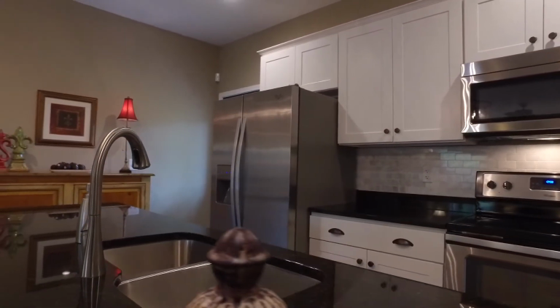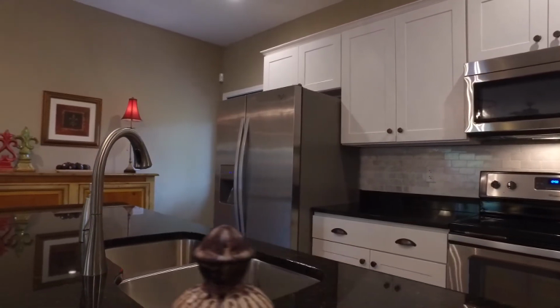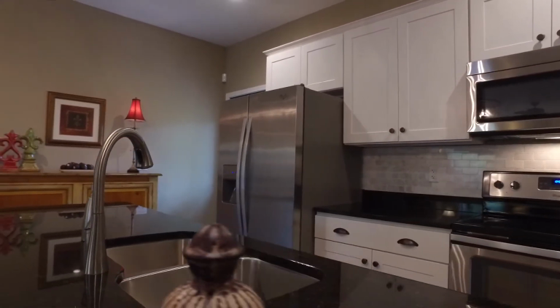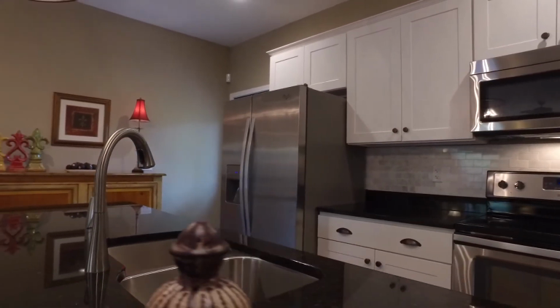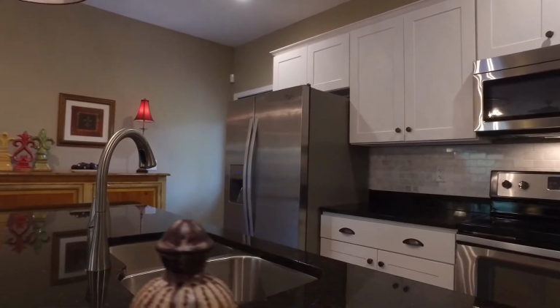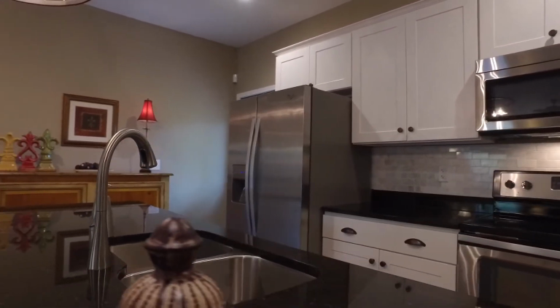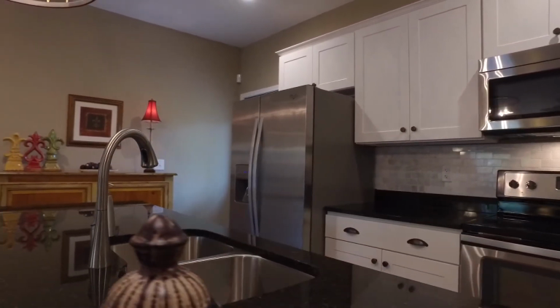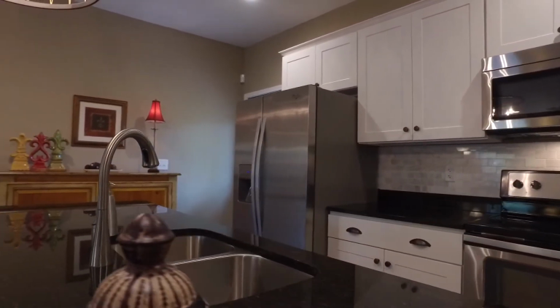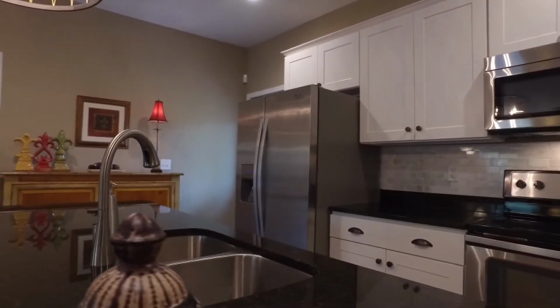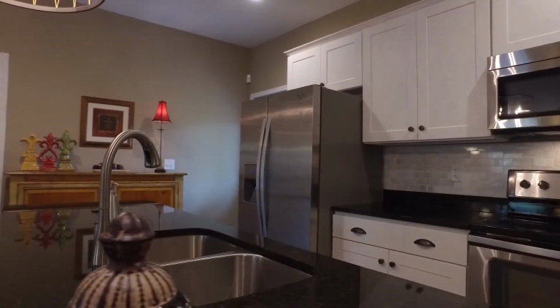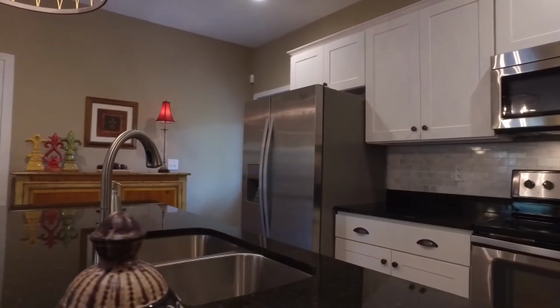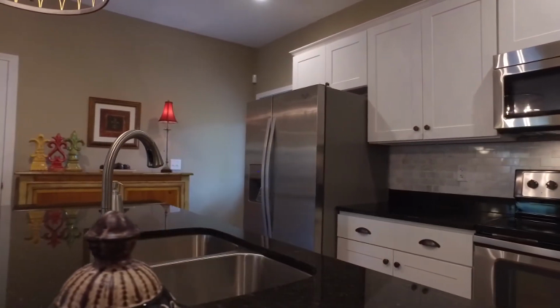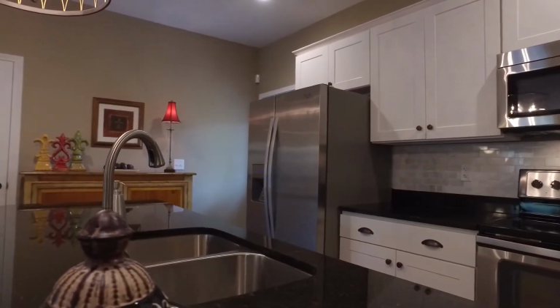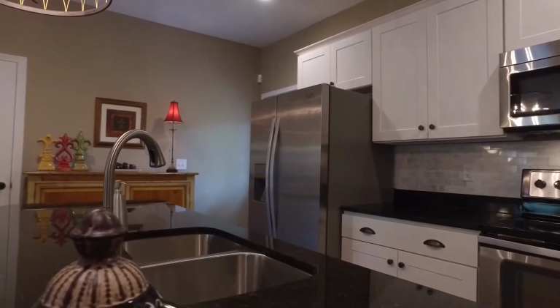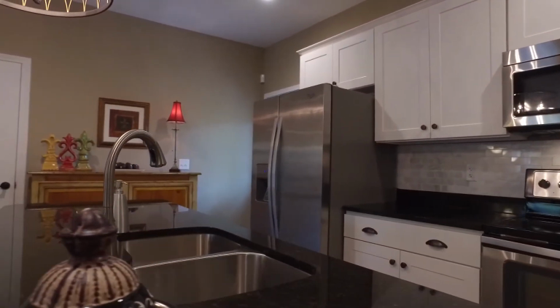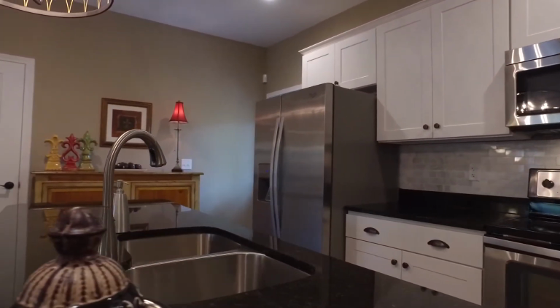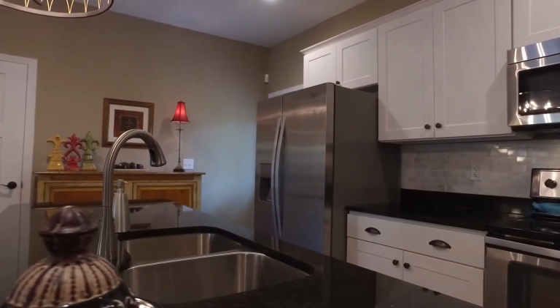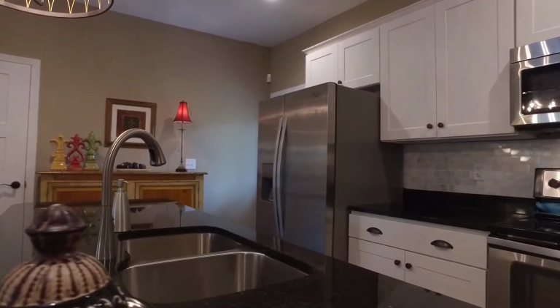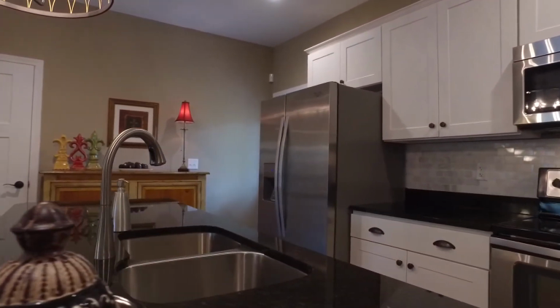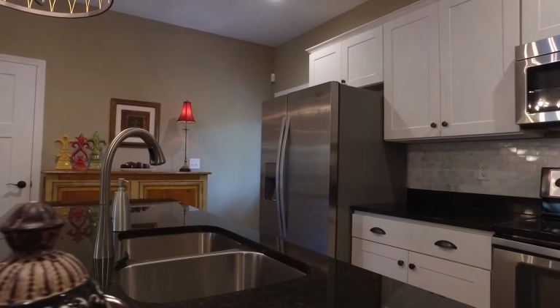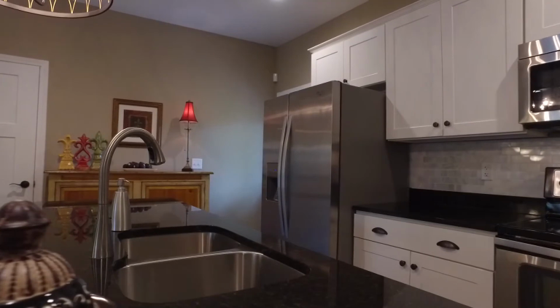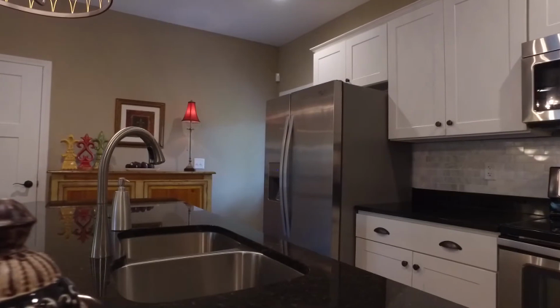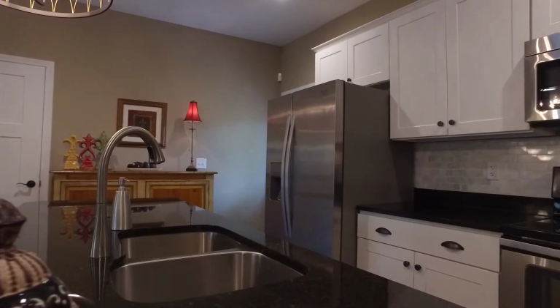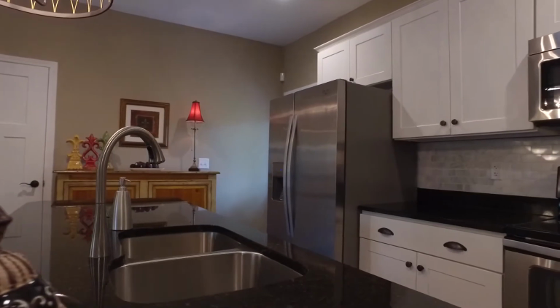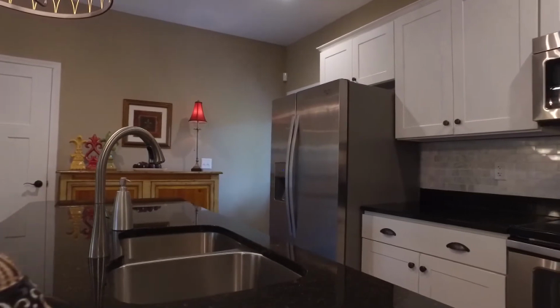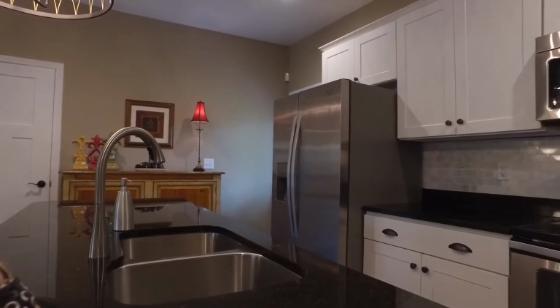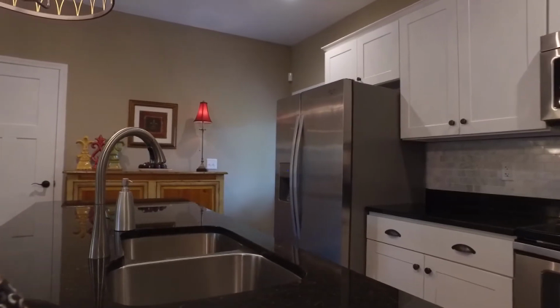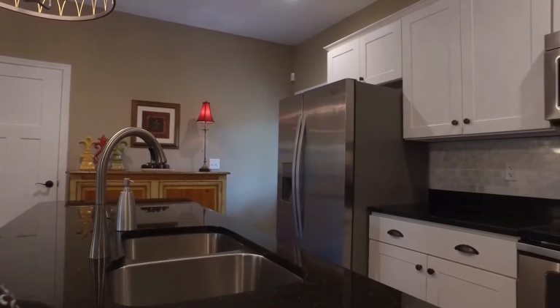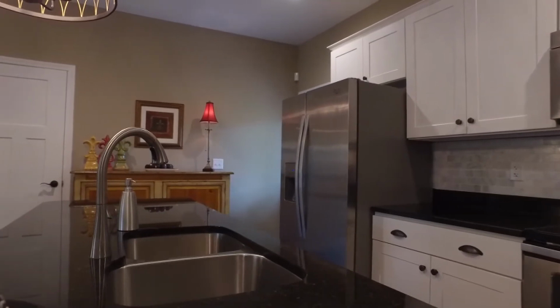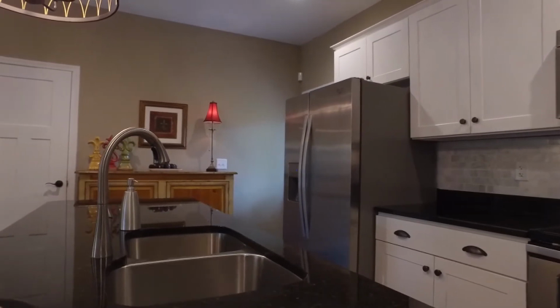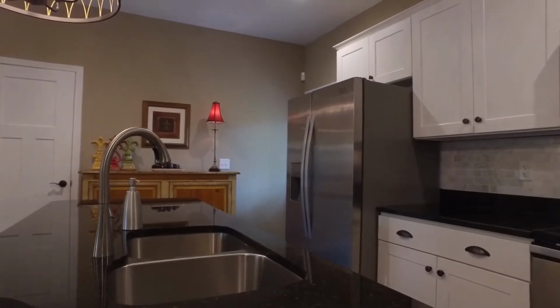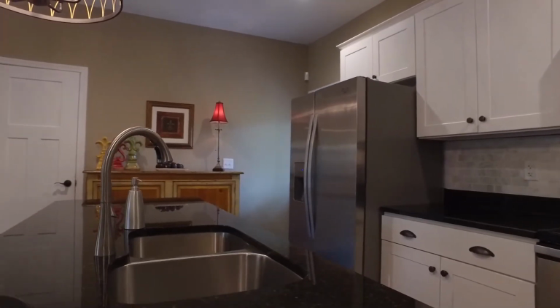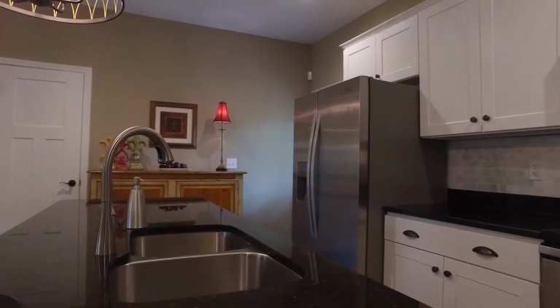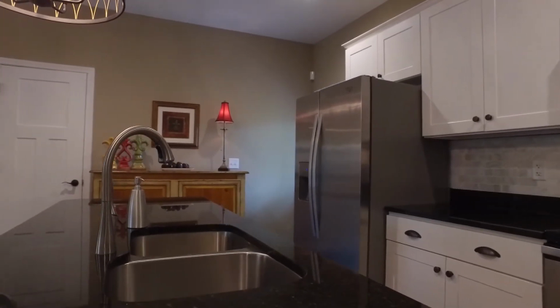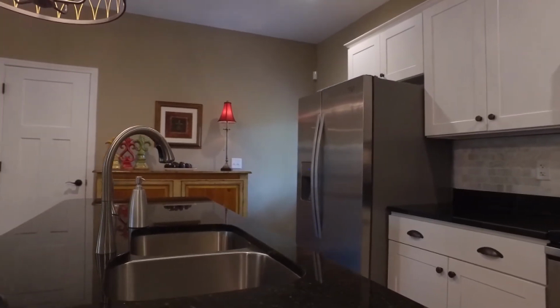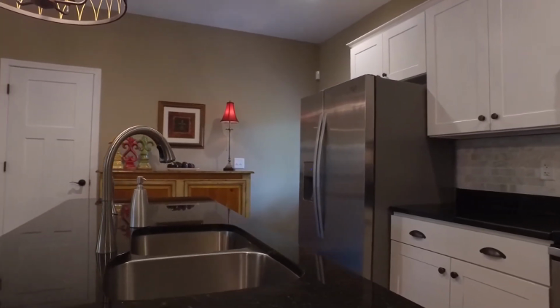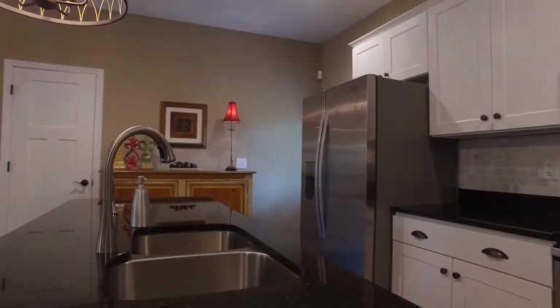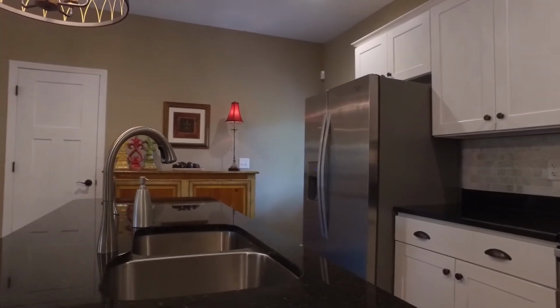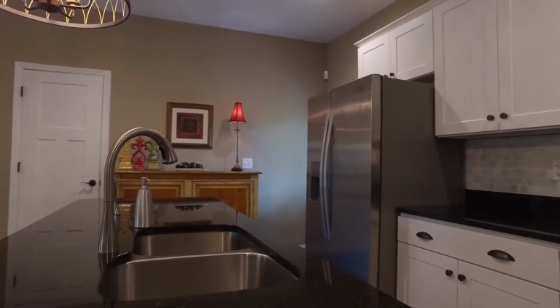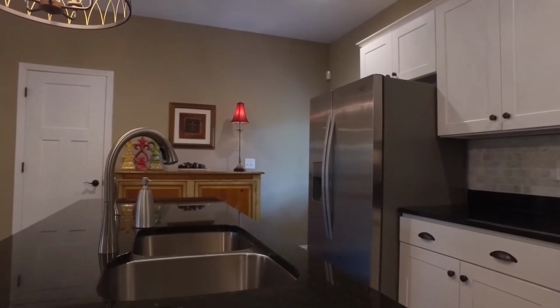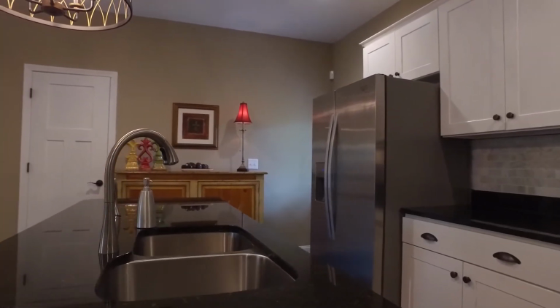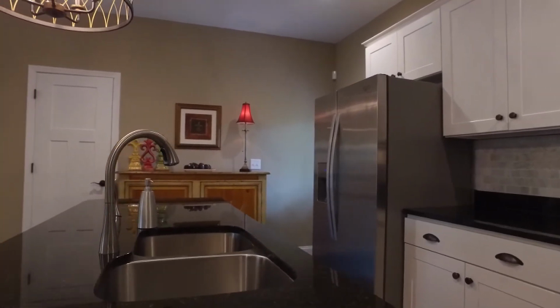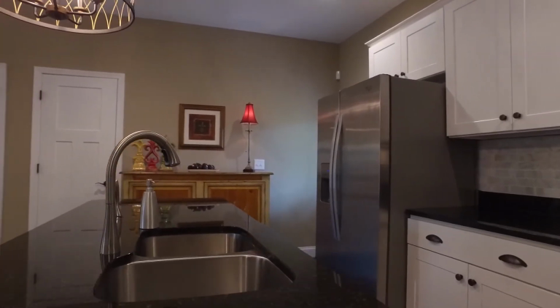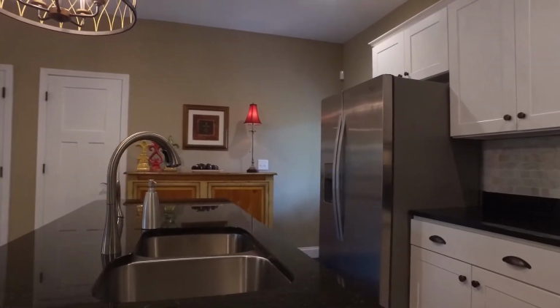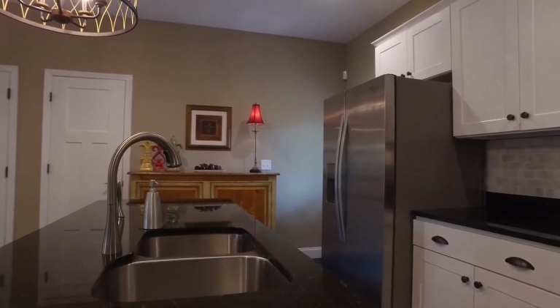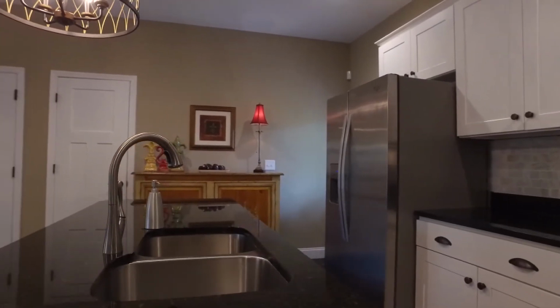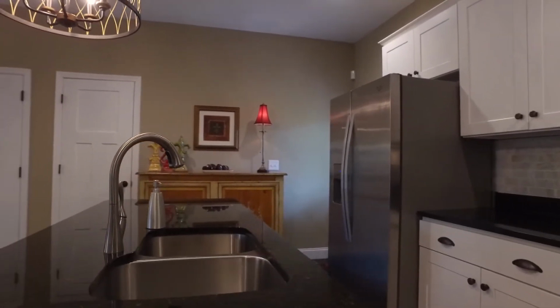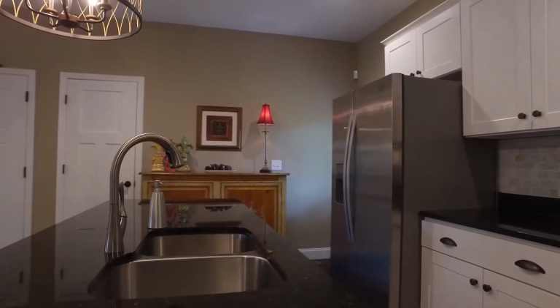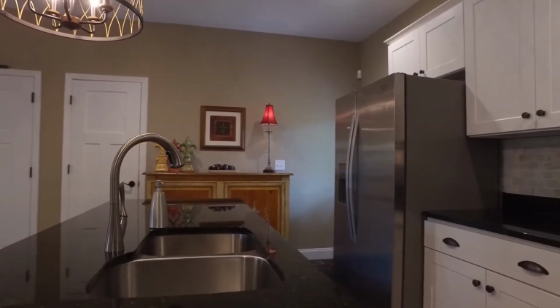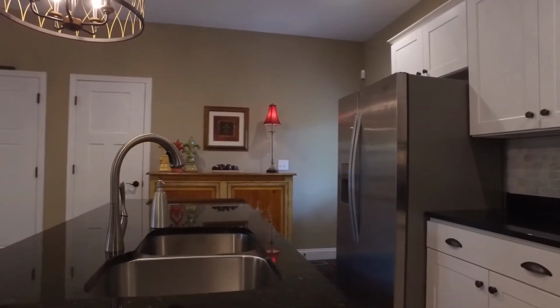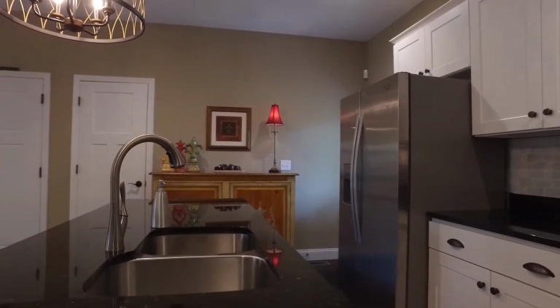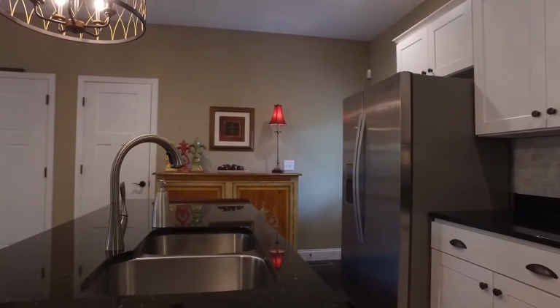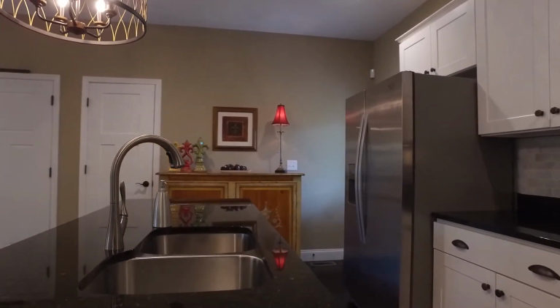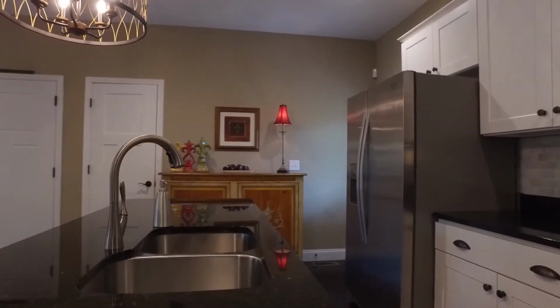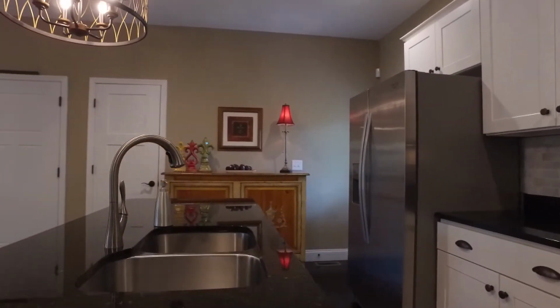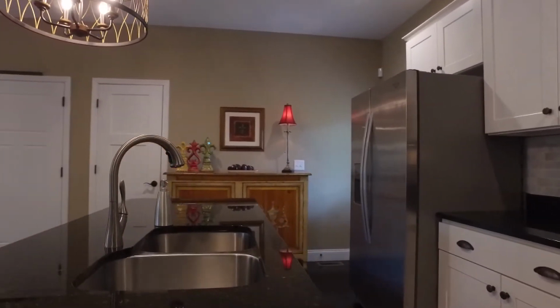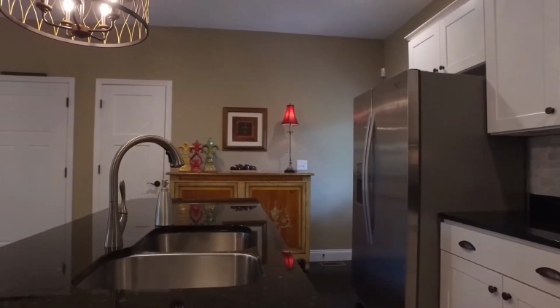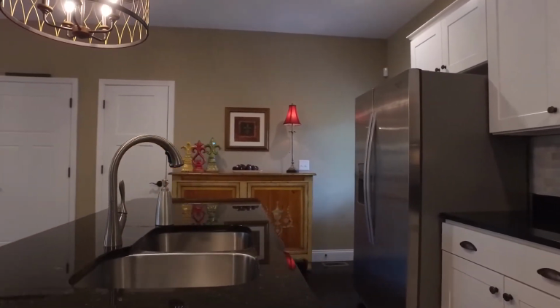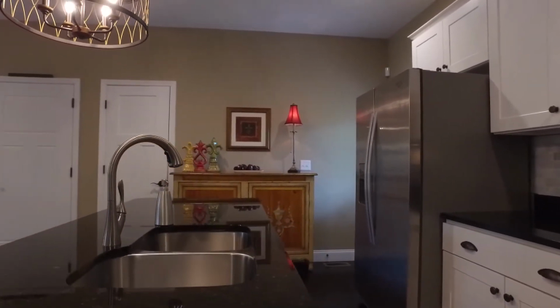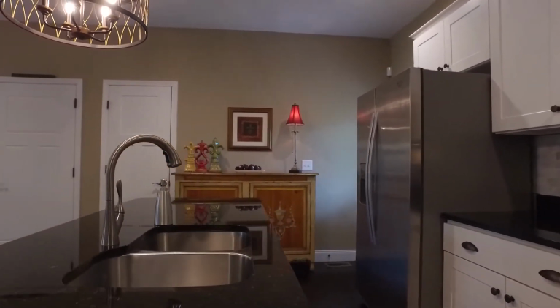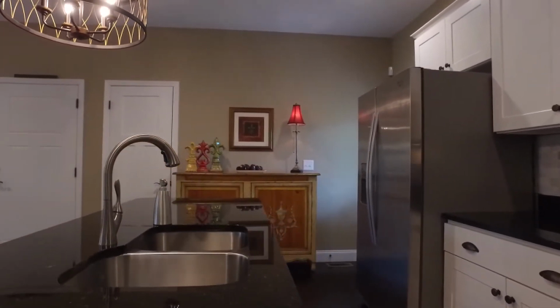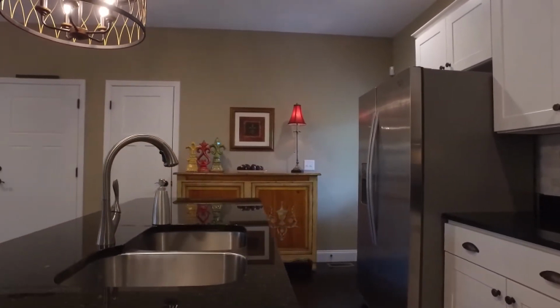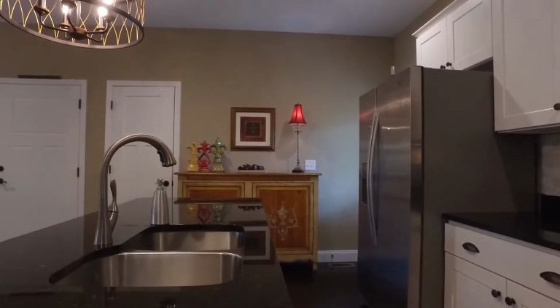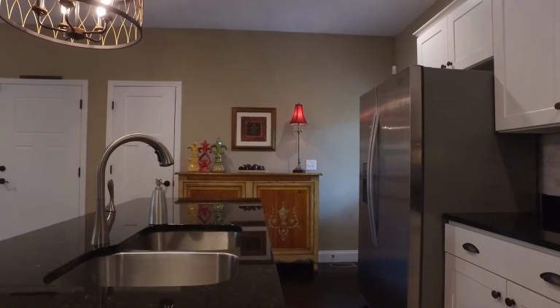The kitchen features a breakfast bar island, stainless steel appliances, and lovely custom backsplash.